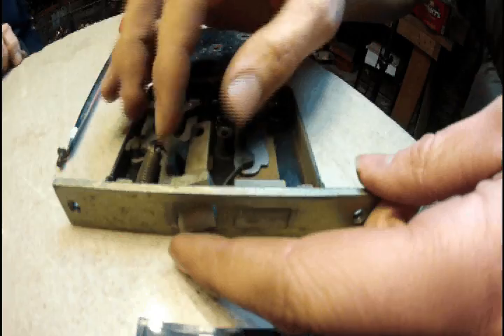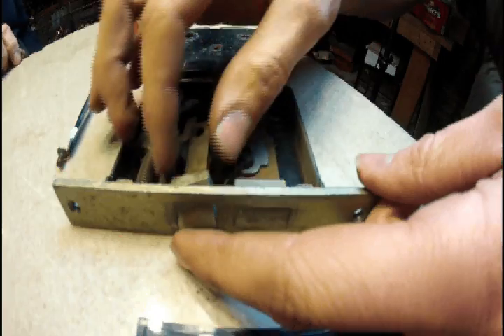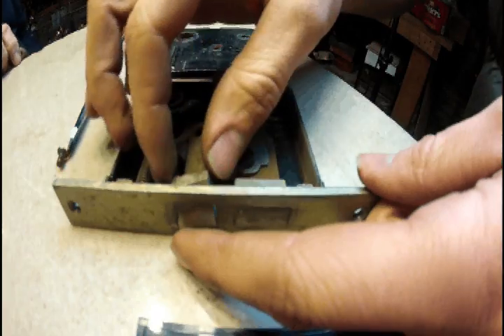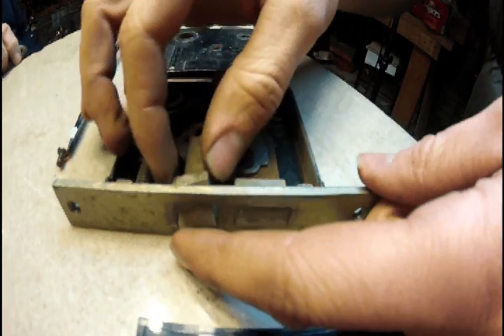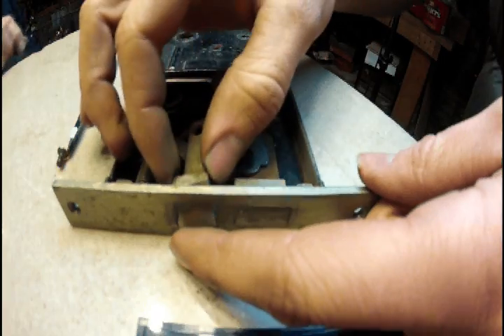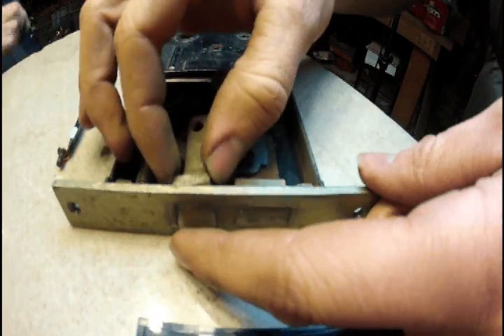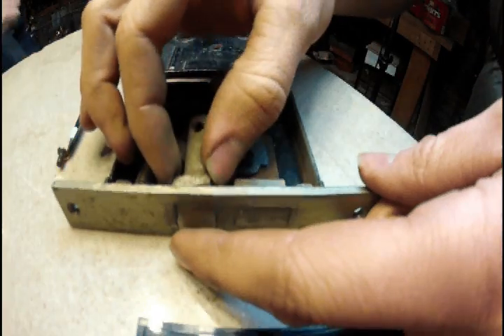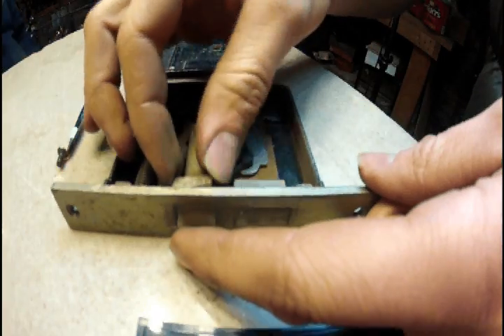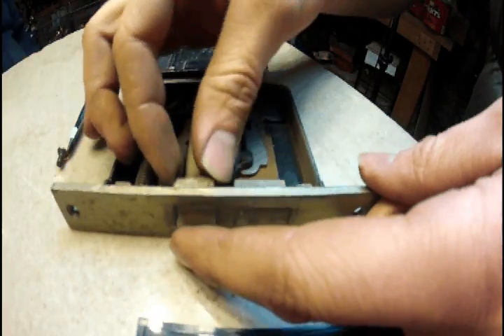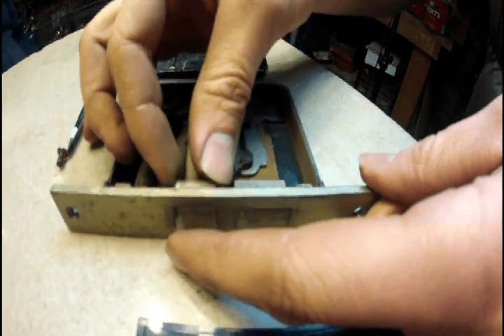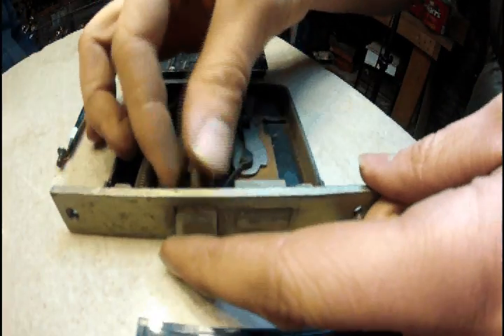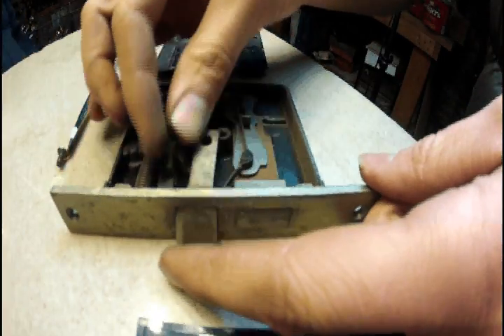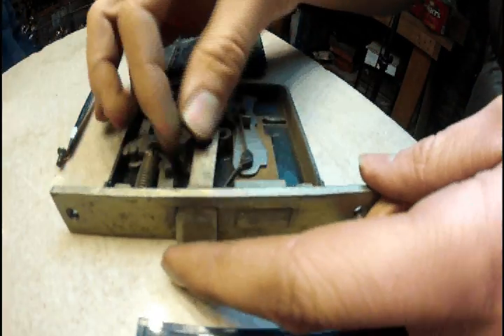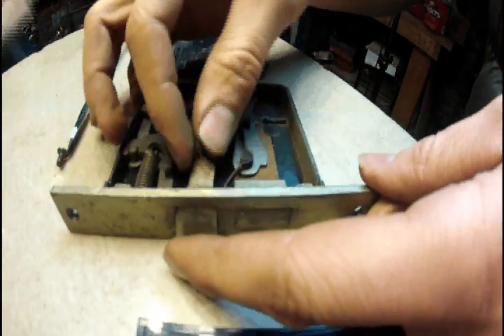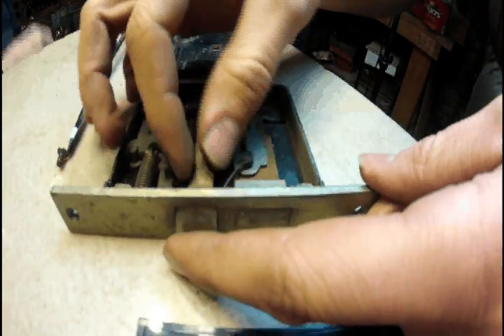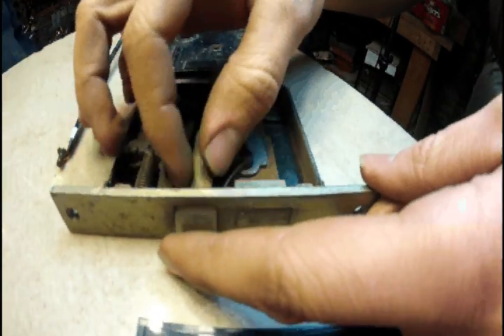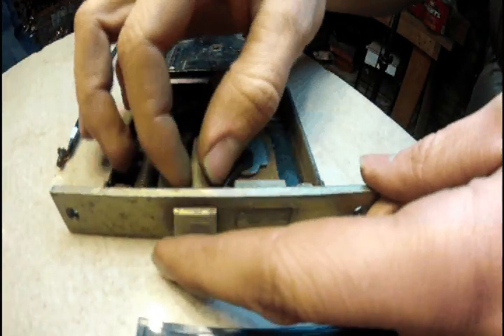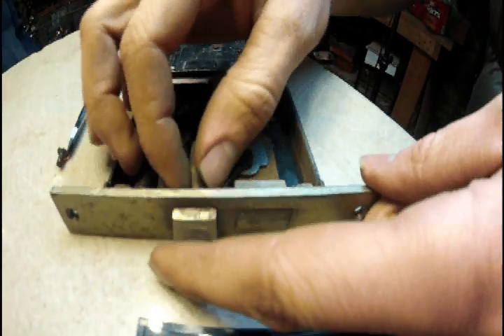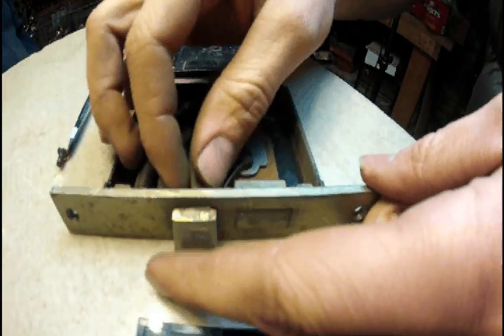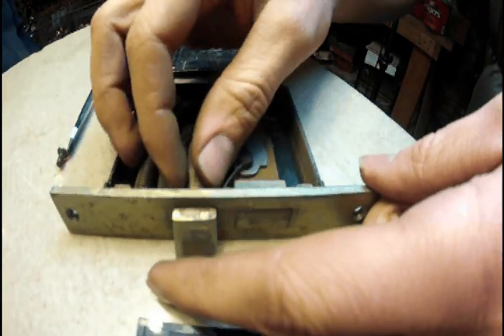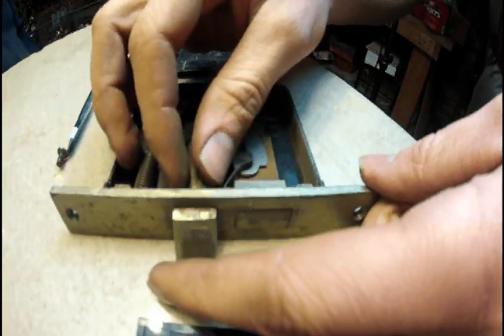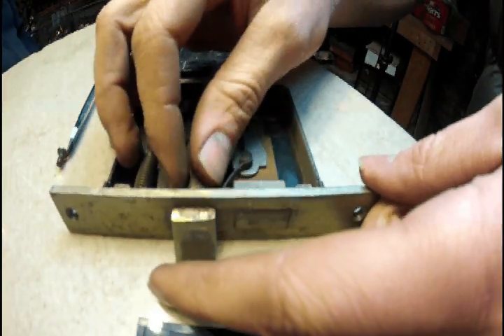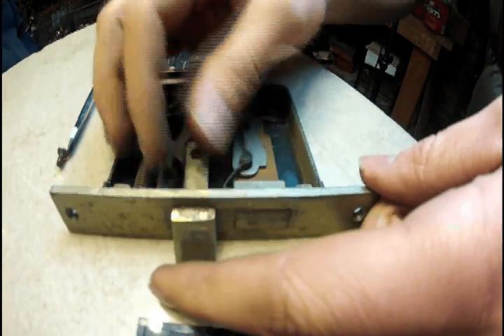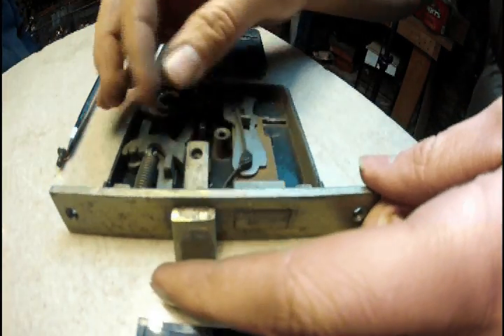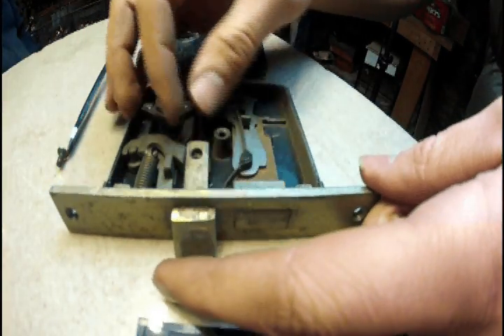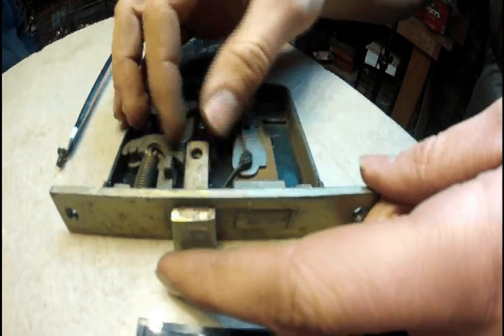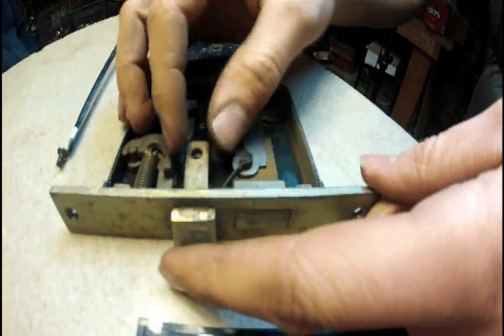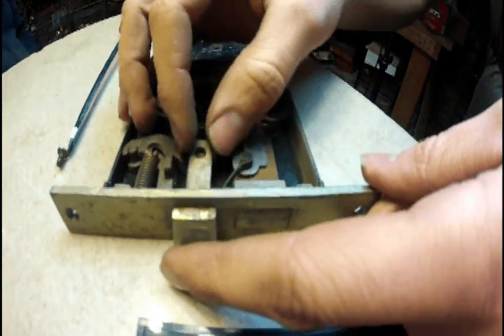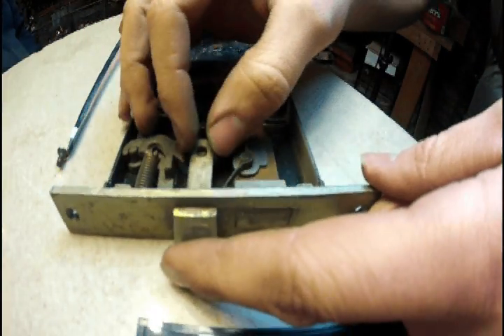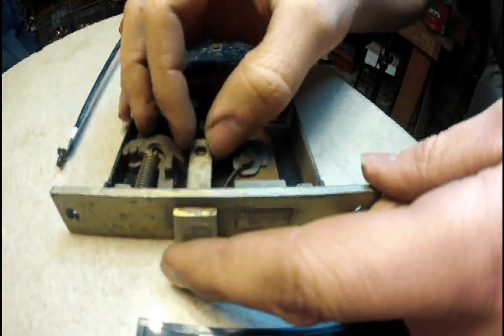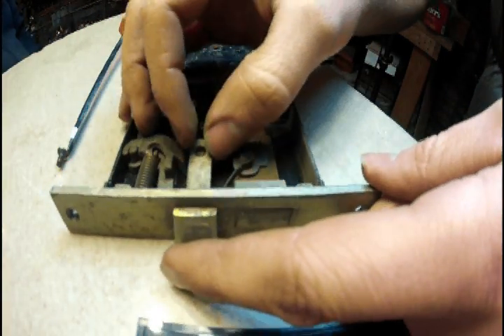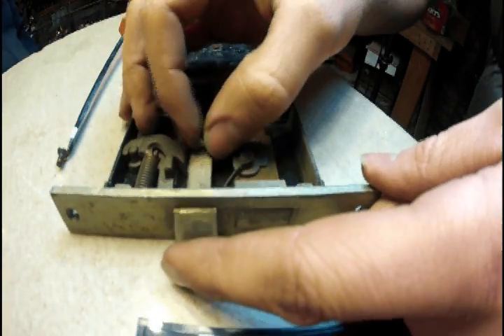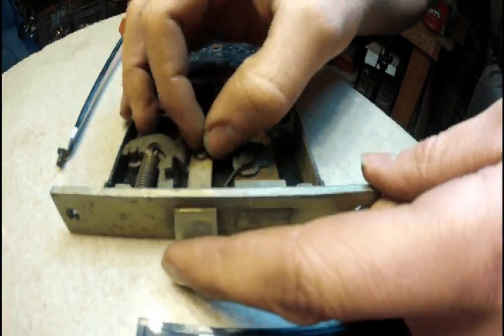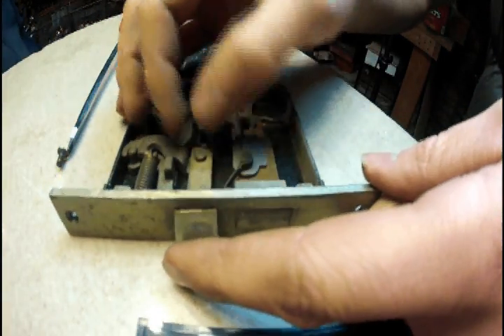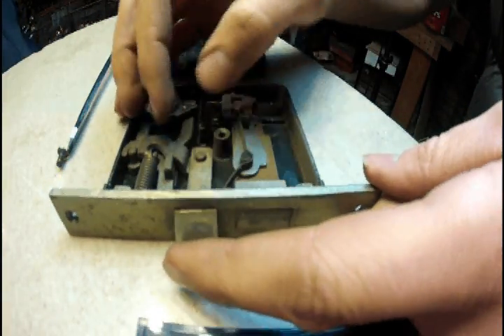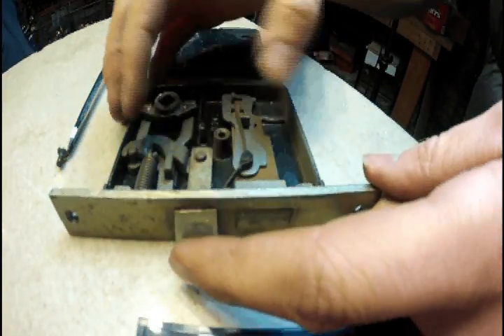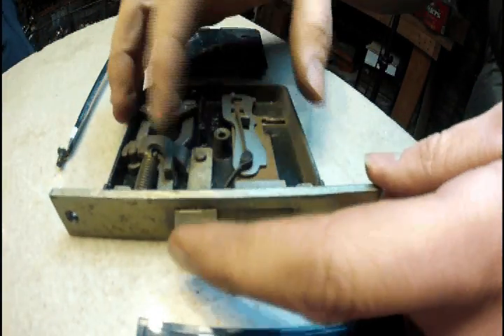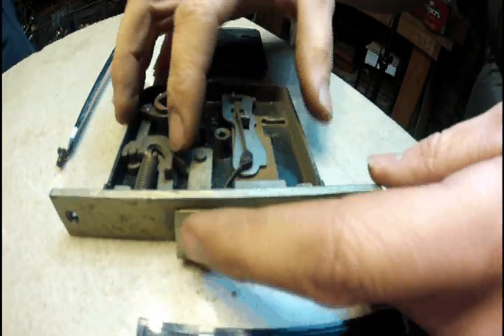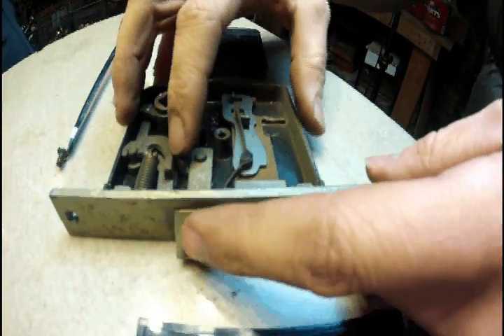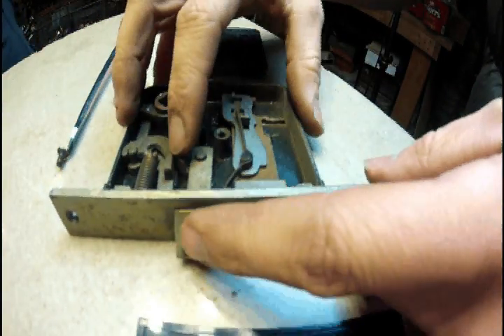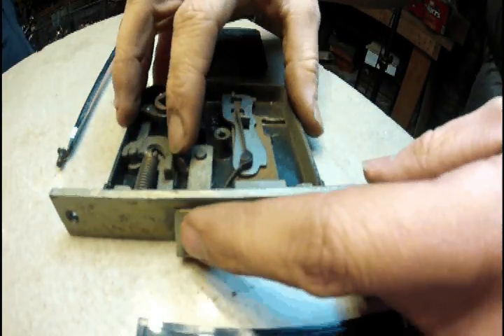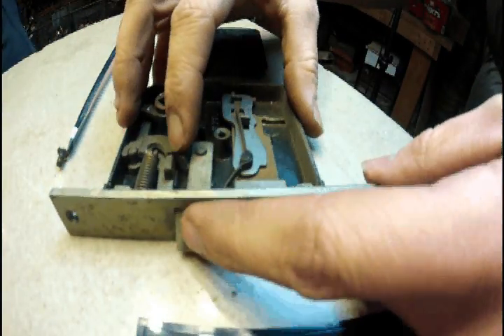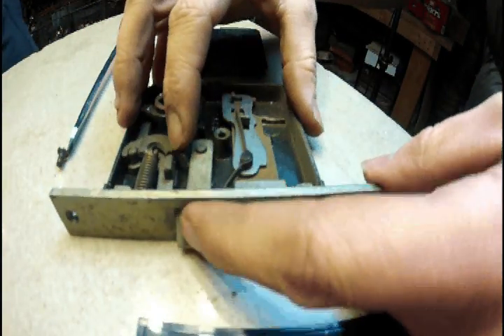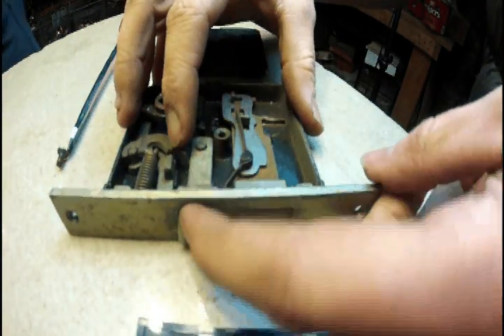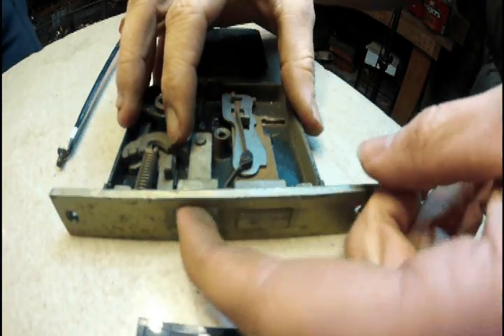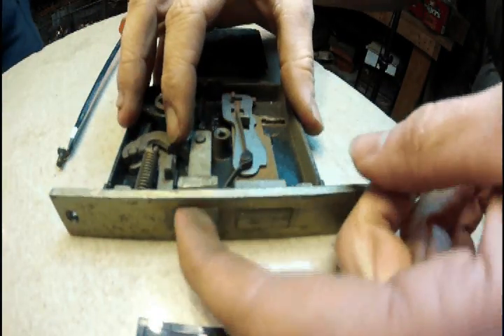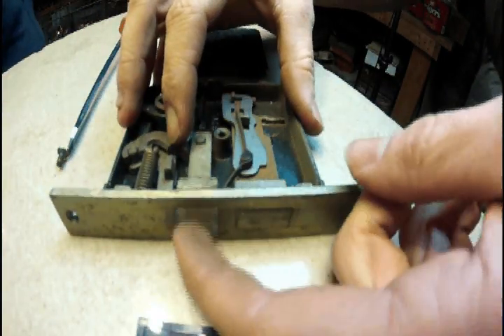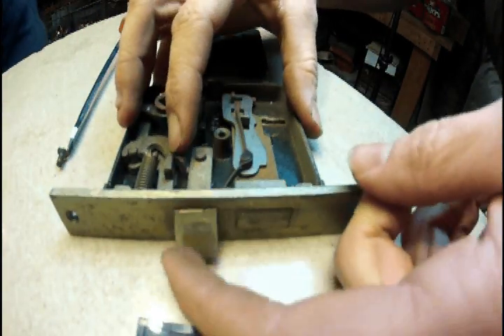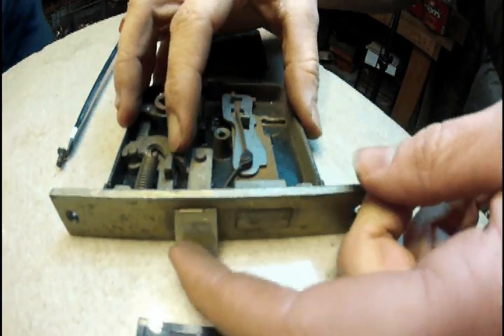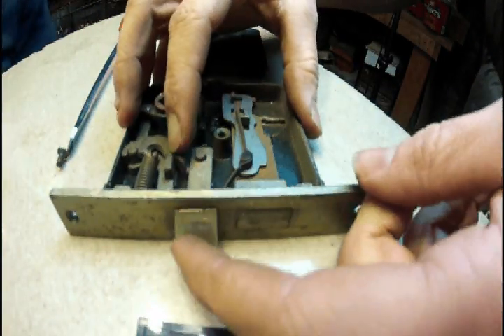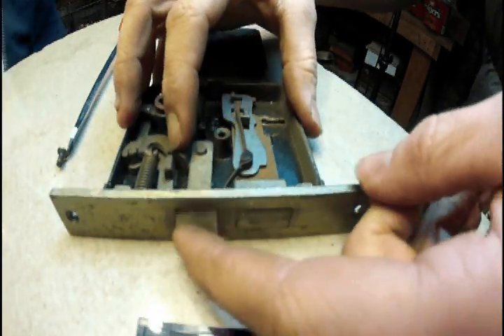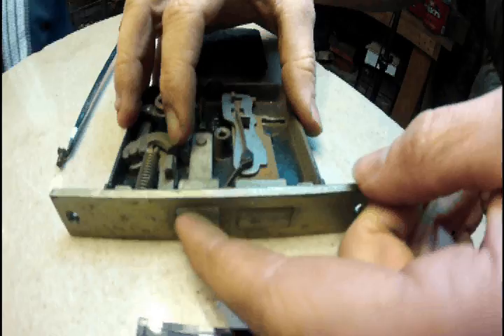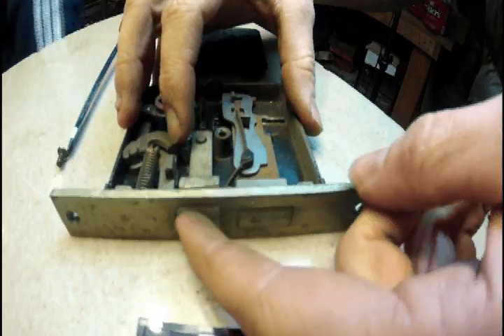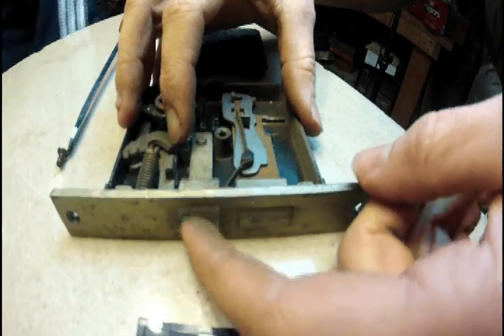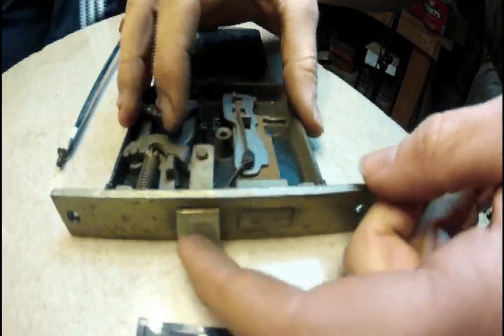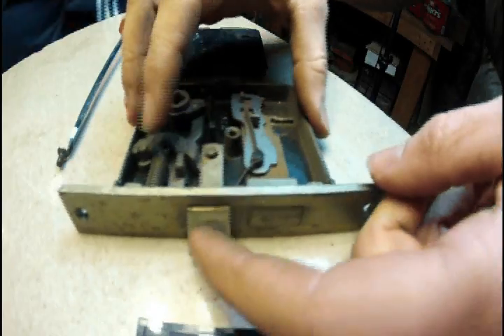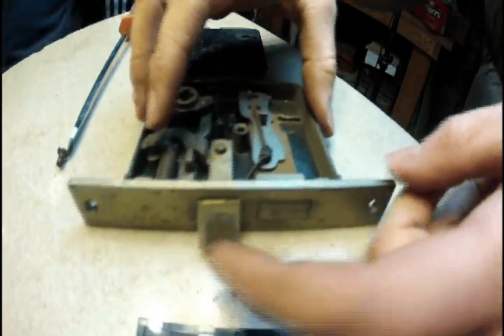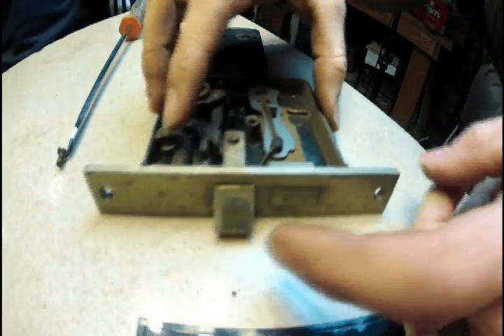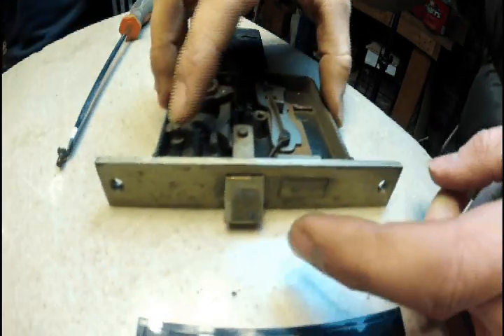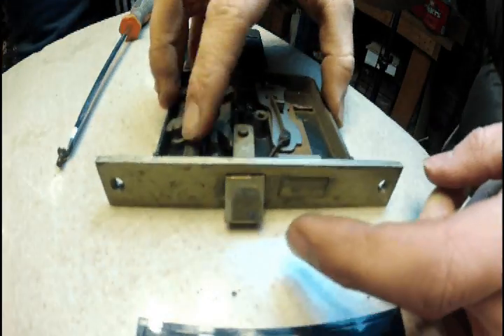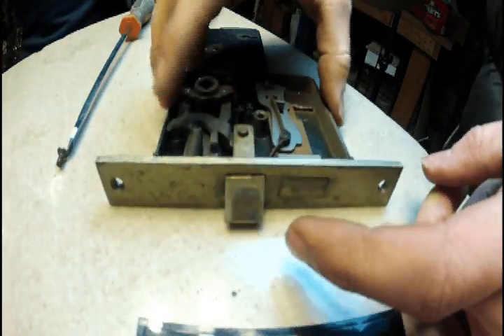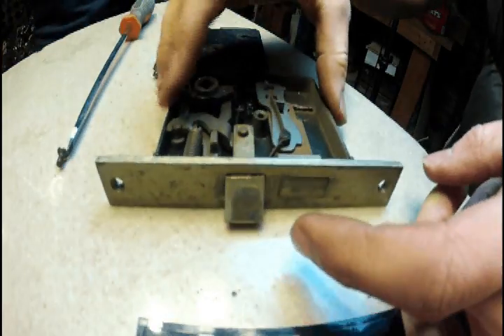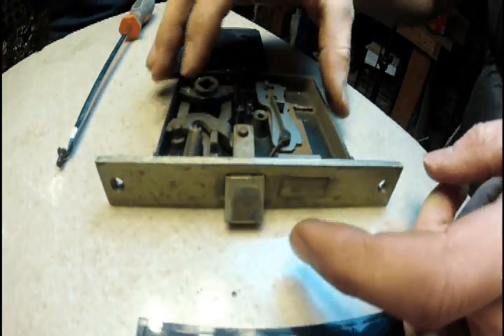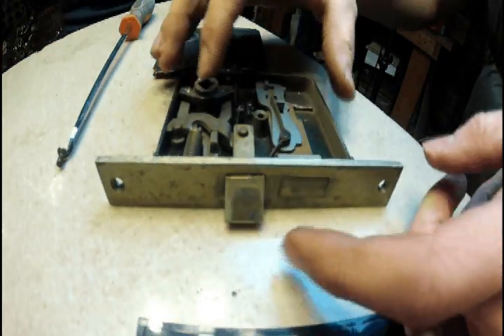Let me show you how this works quick. You see you have your spring here.